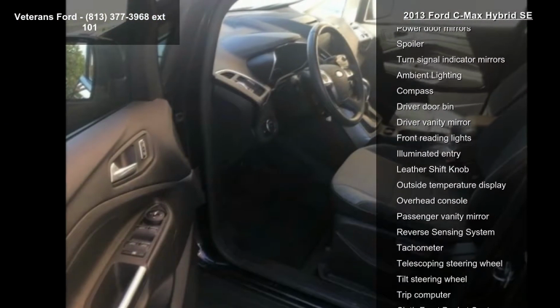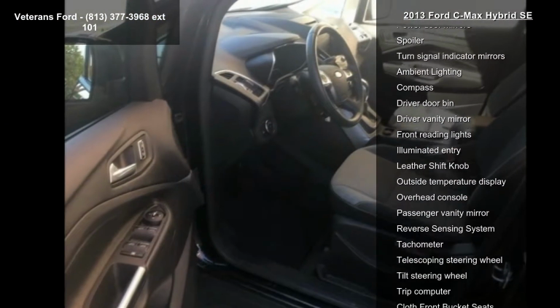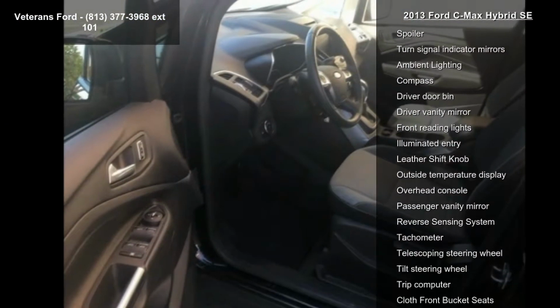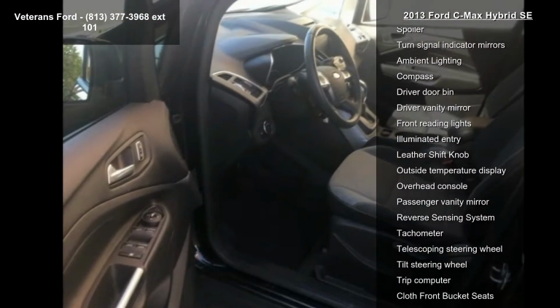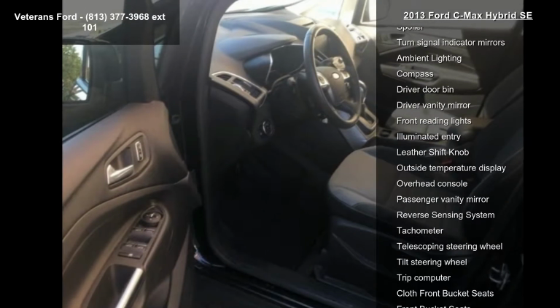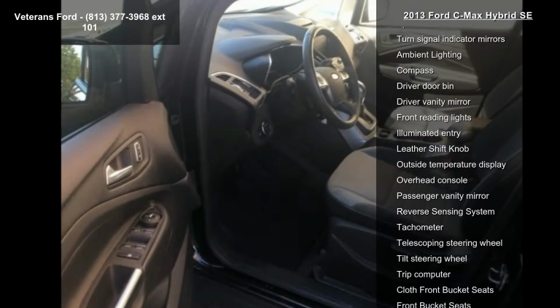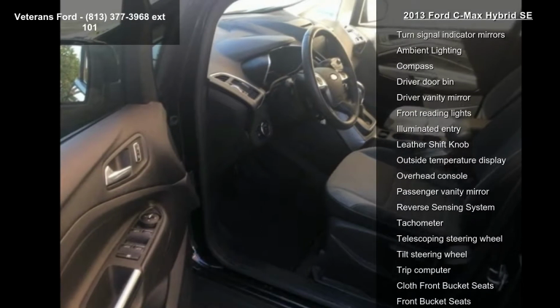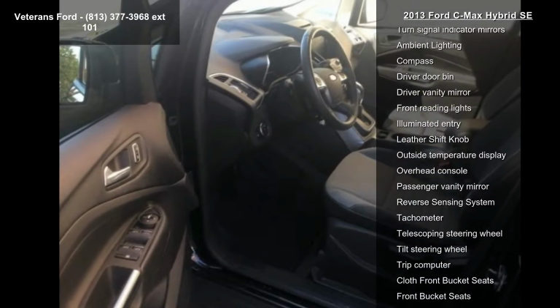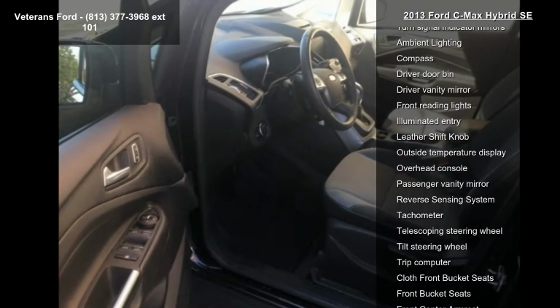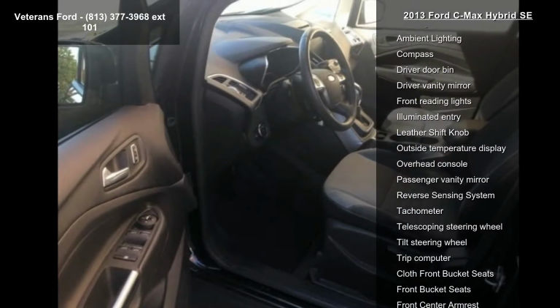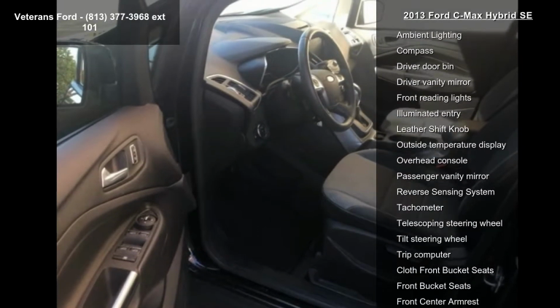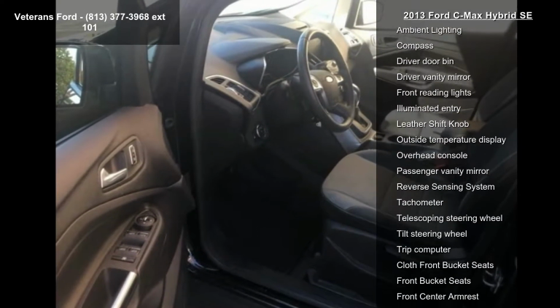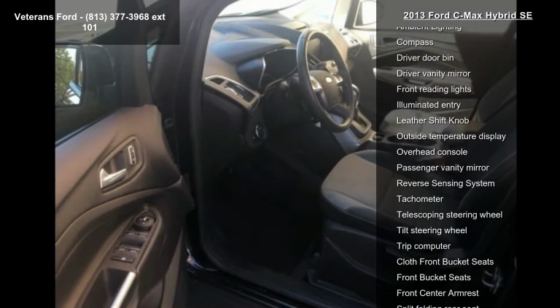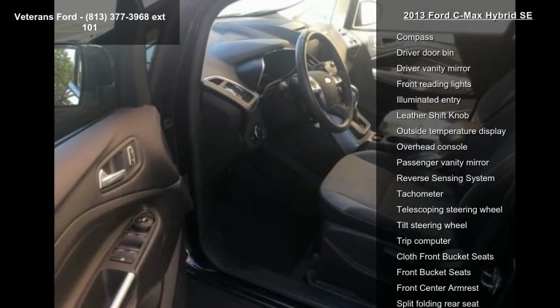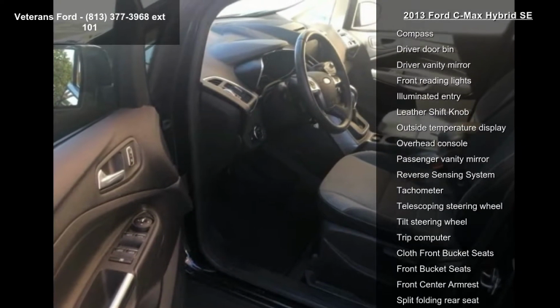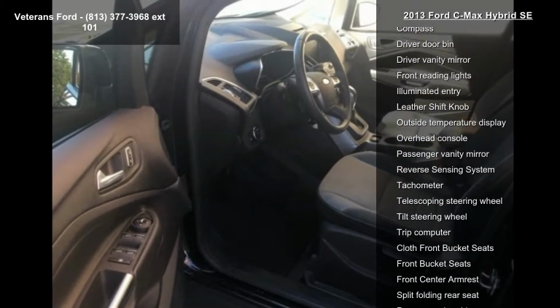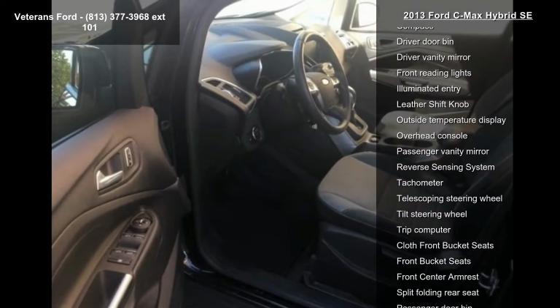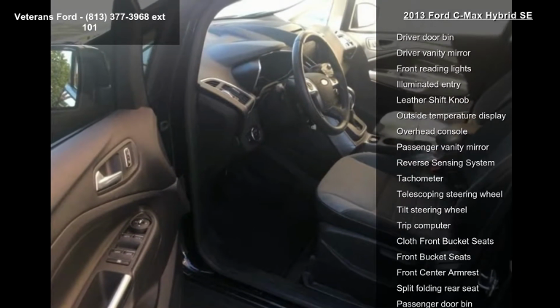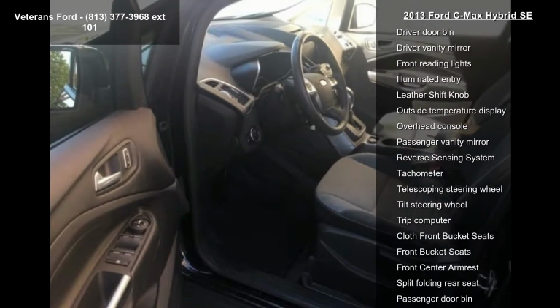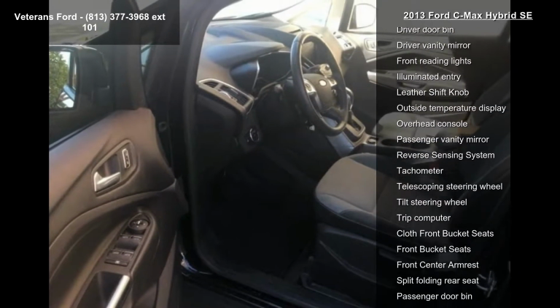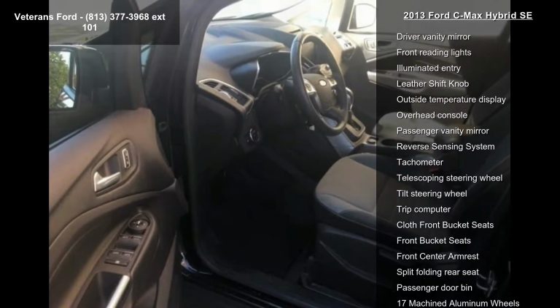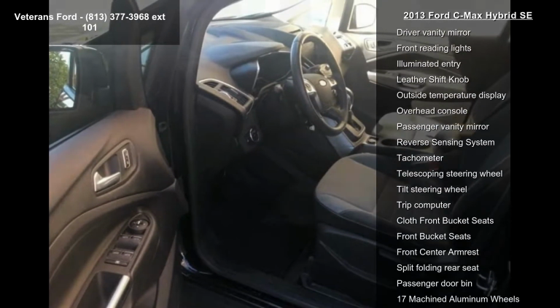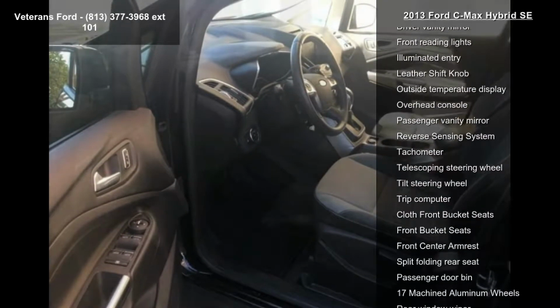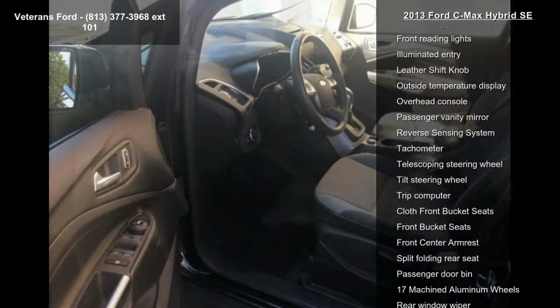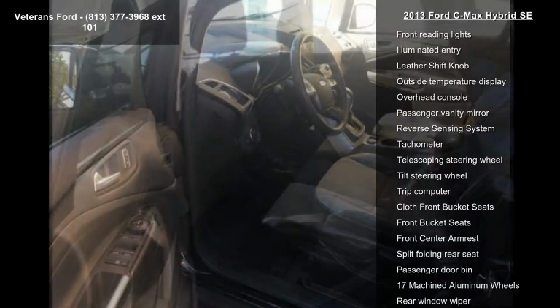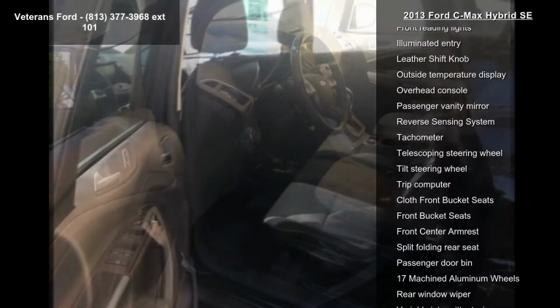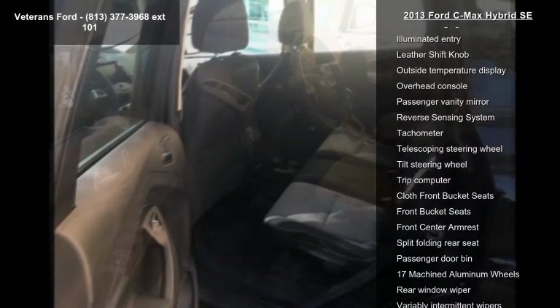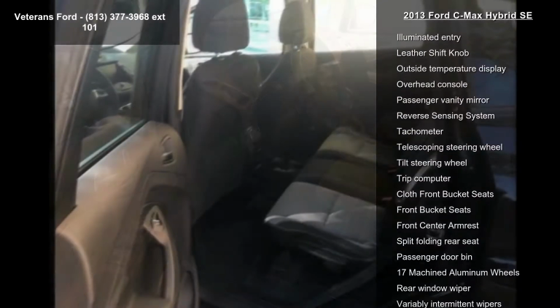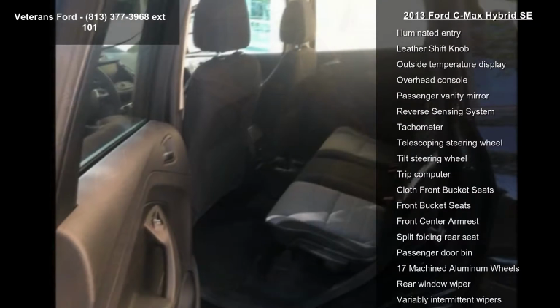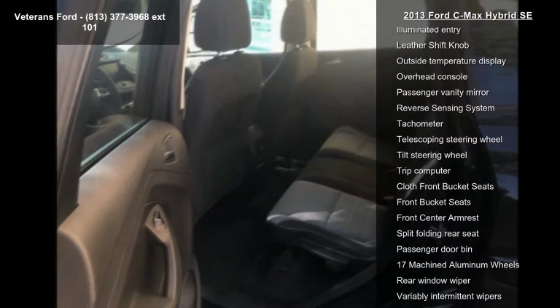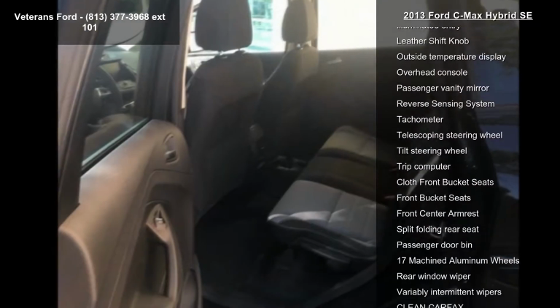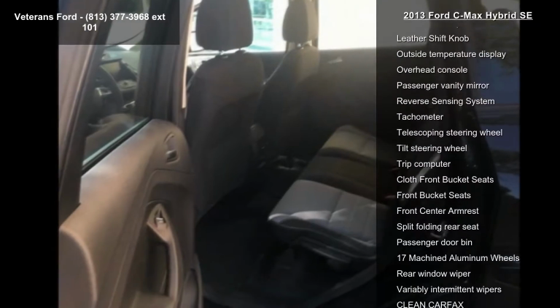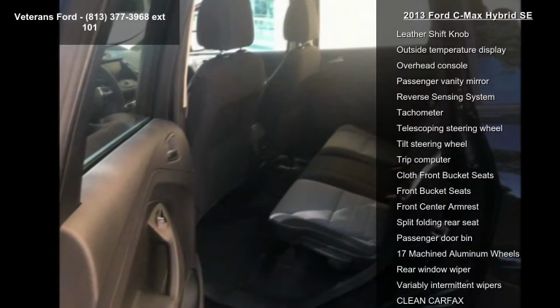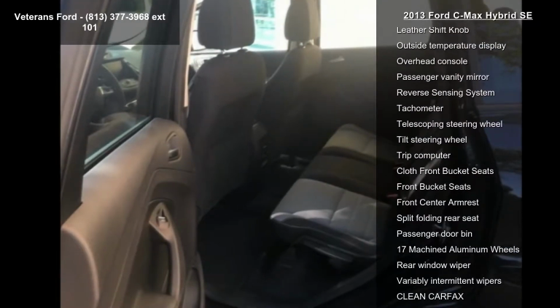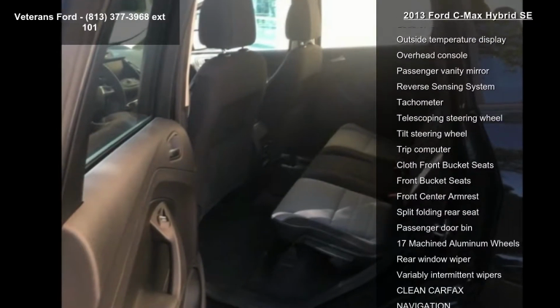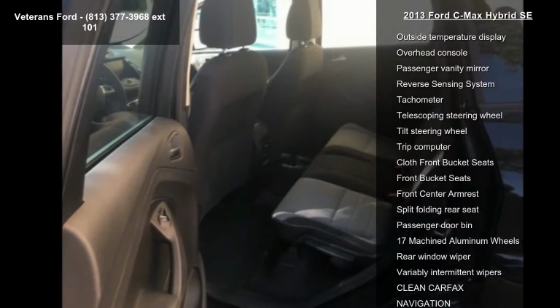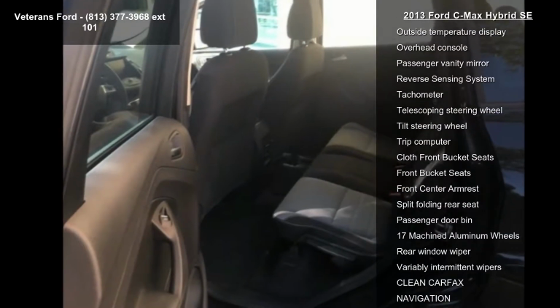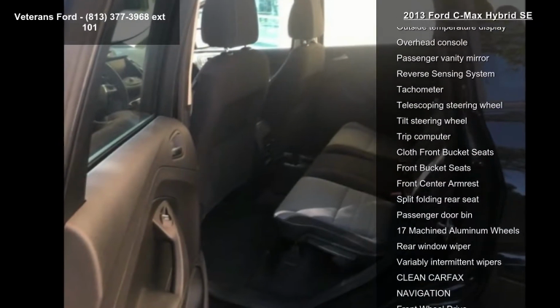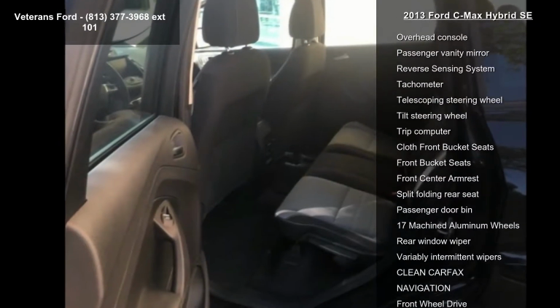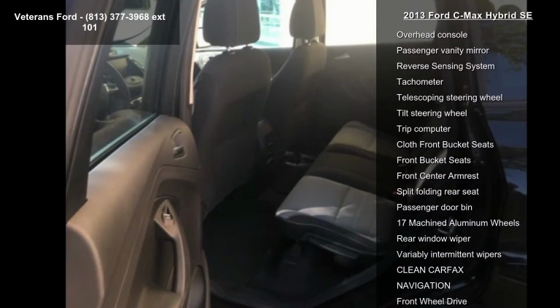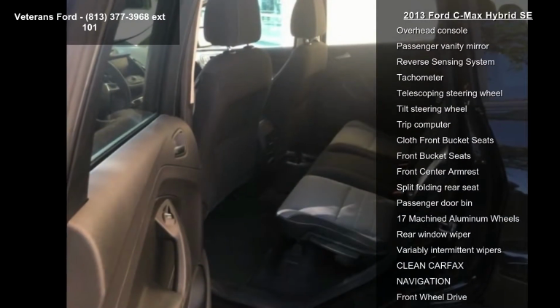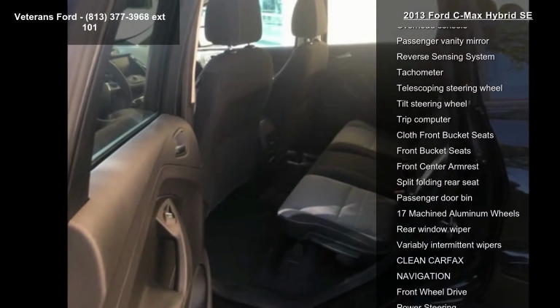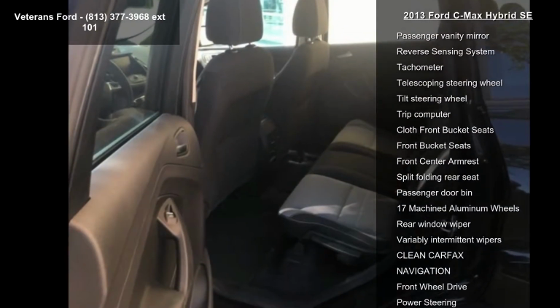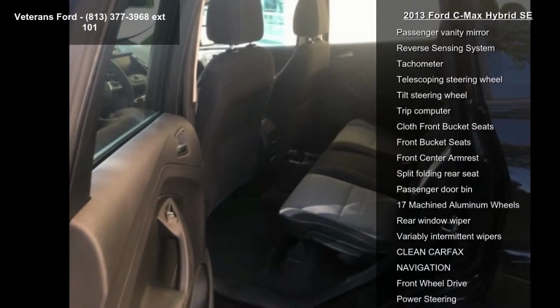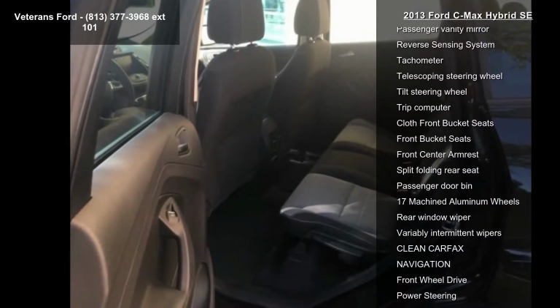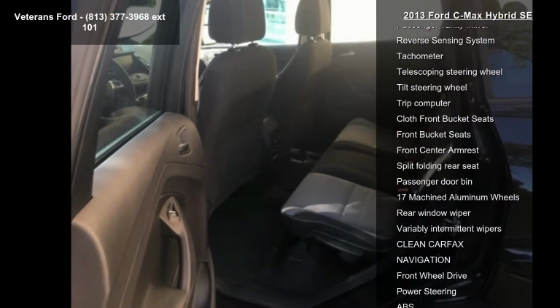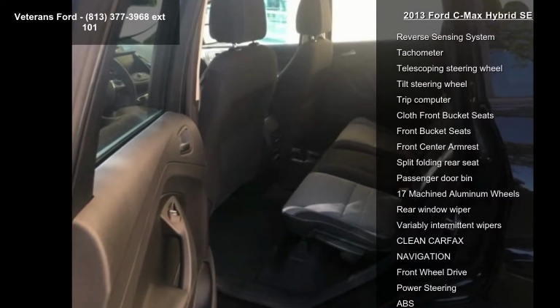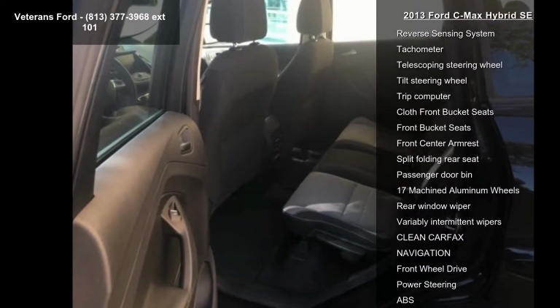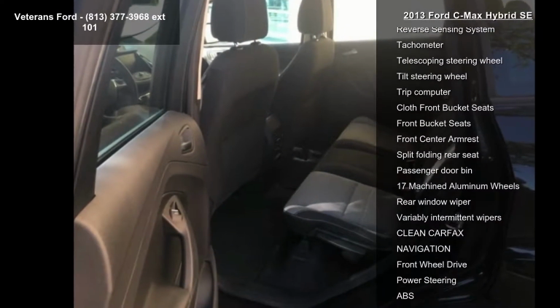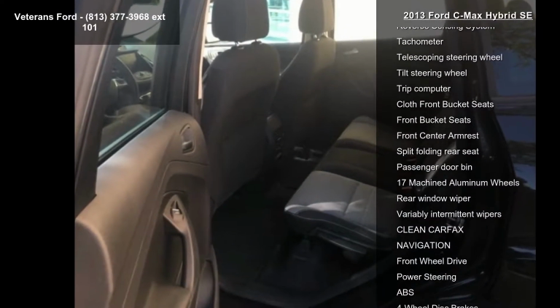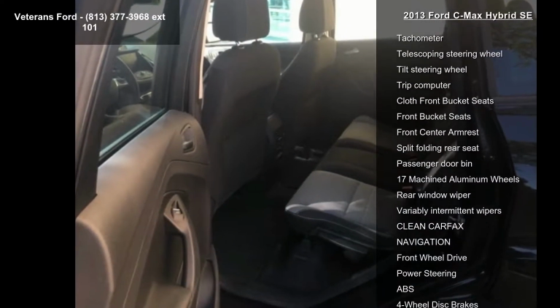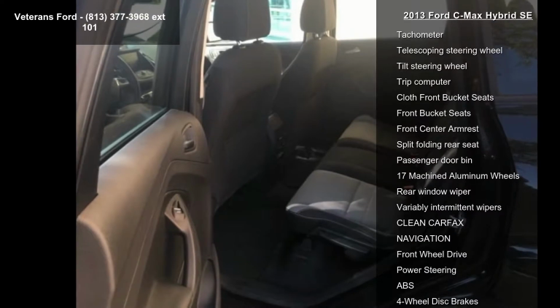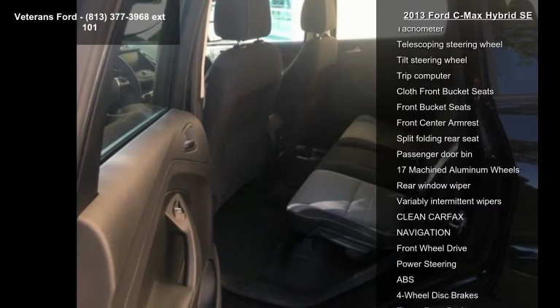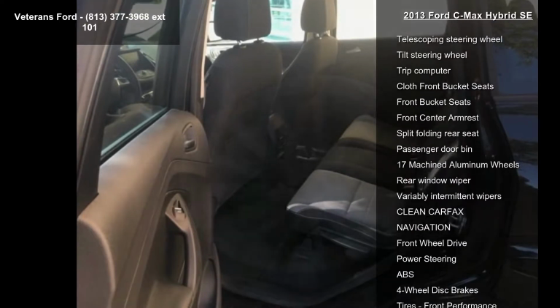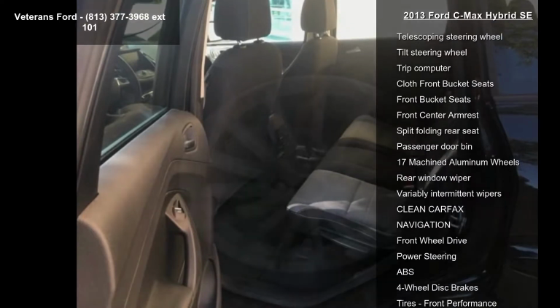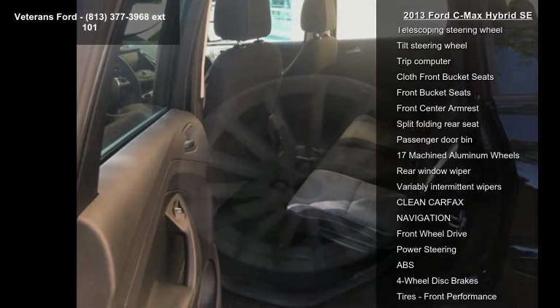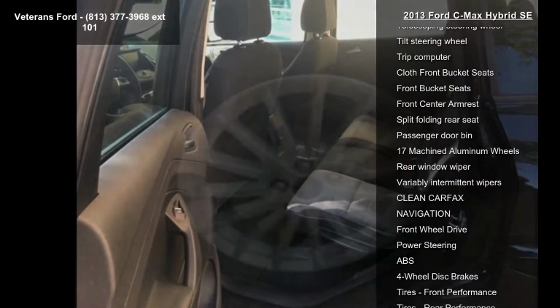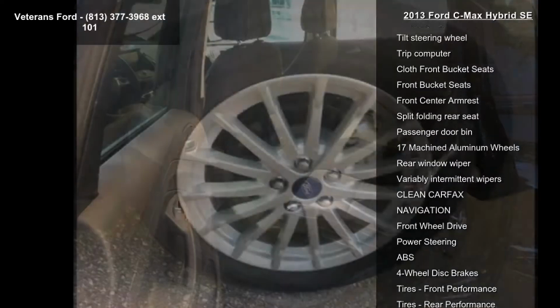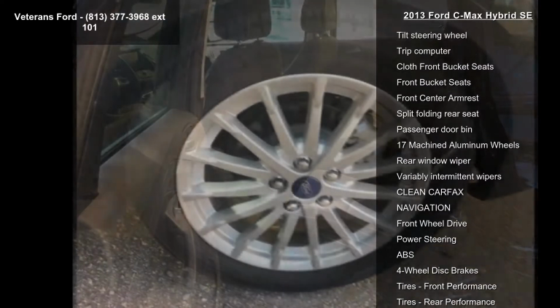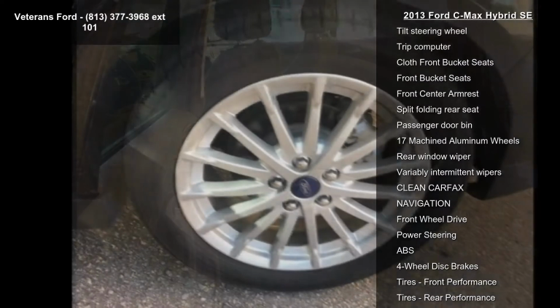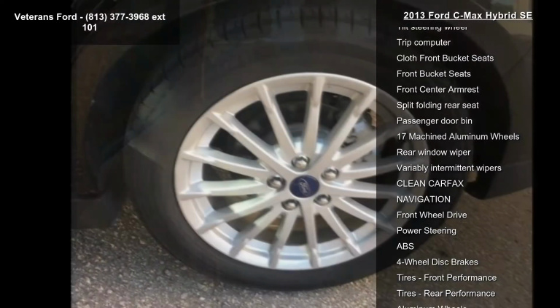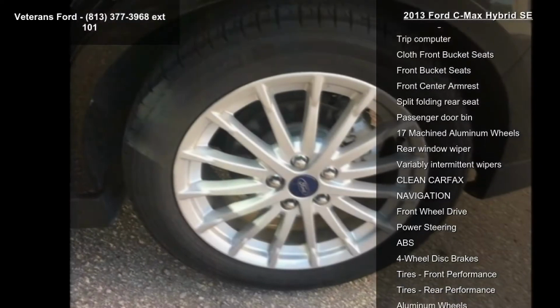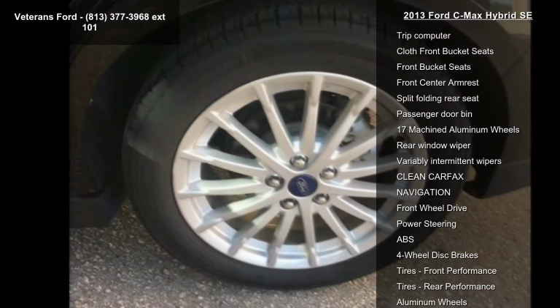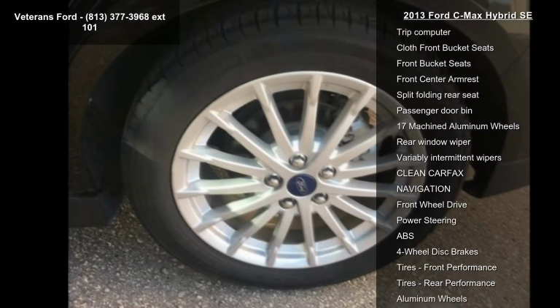If you are looking for a solid pre-owned car, this might be the one. This vehicle shows low mileage and has a smooth ride.